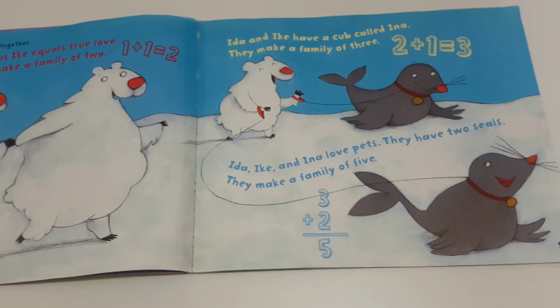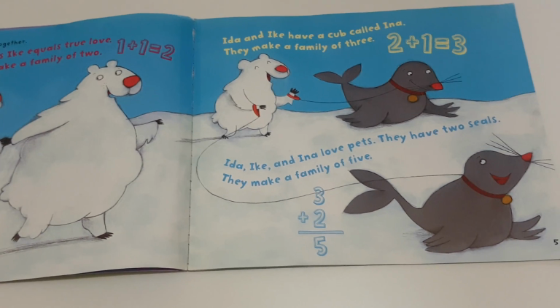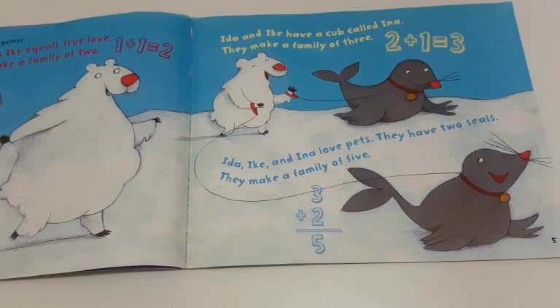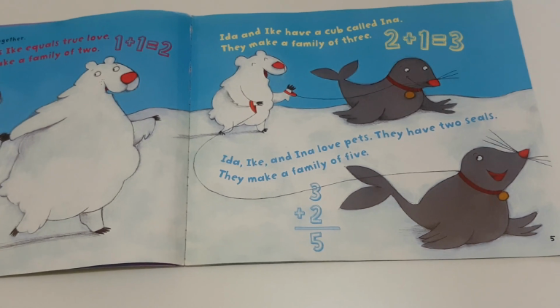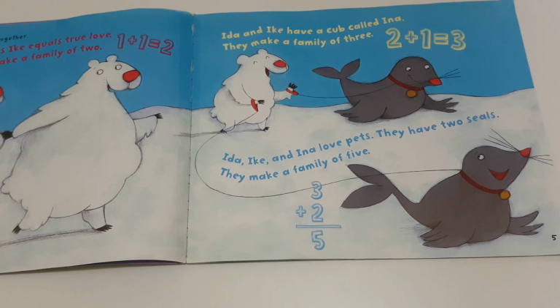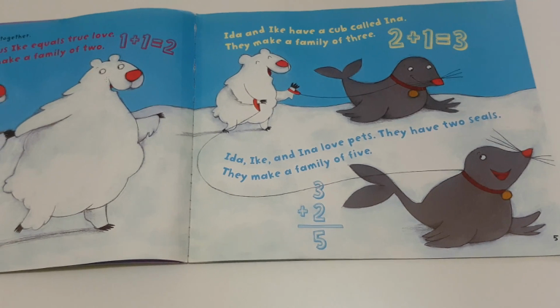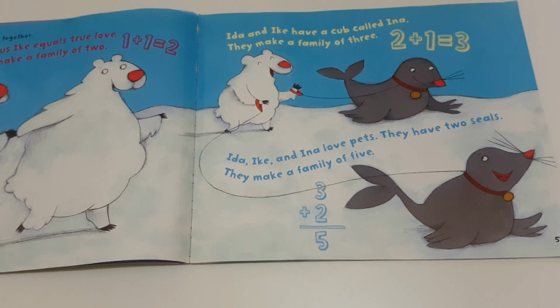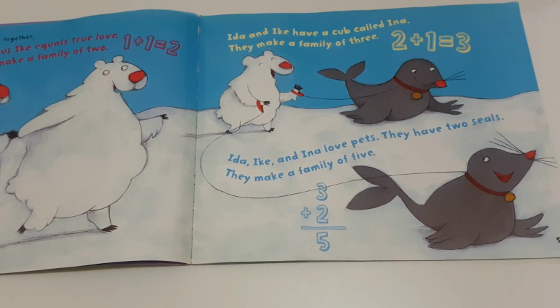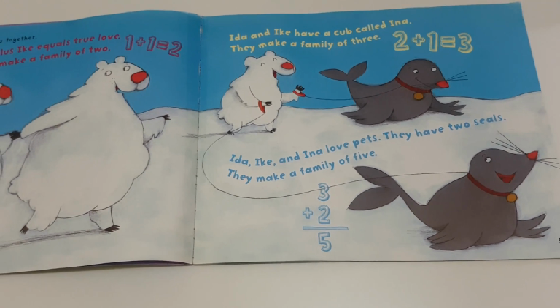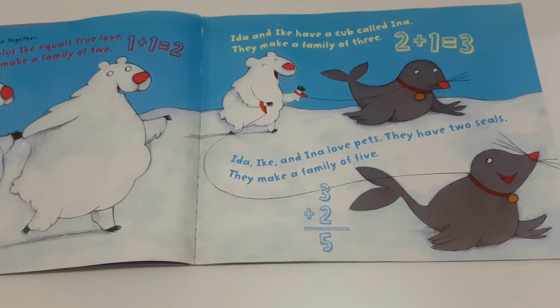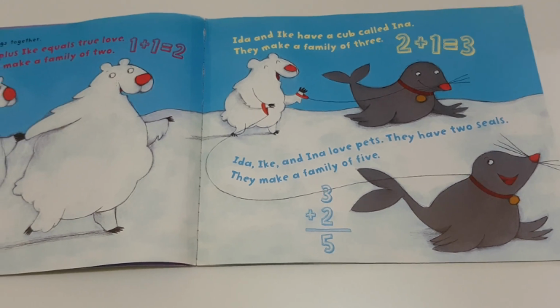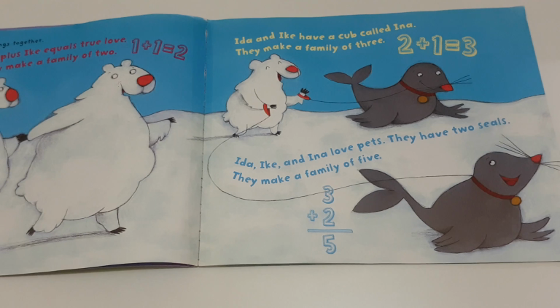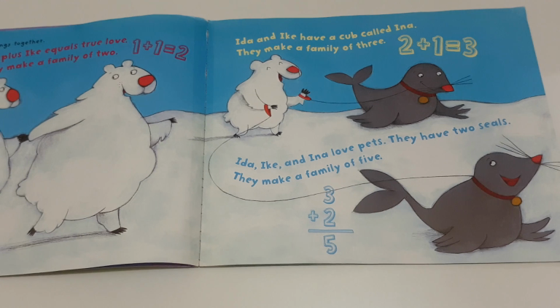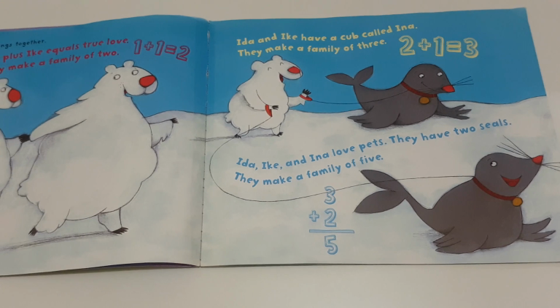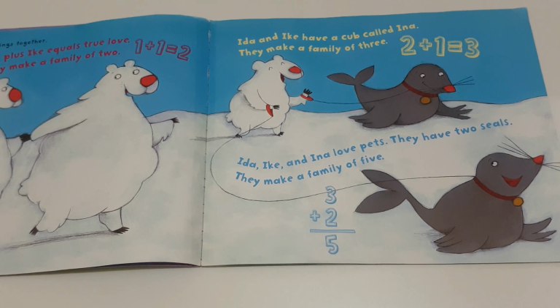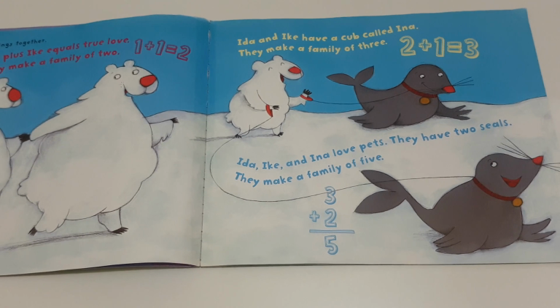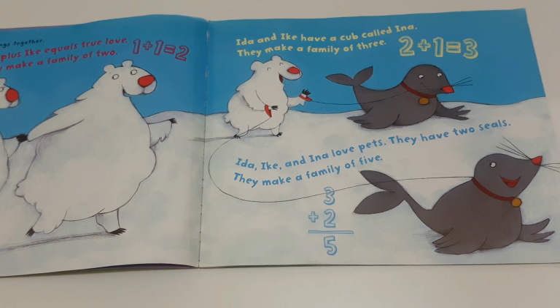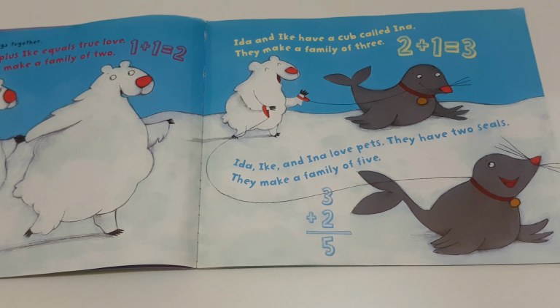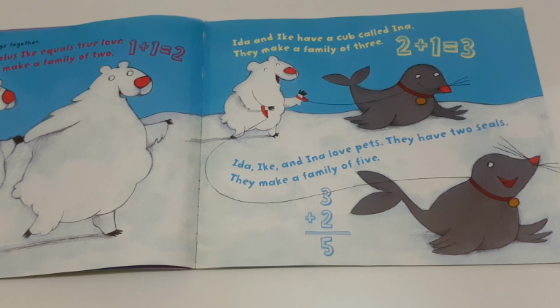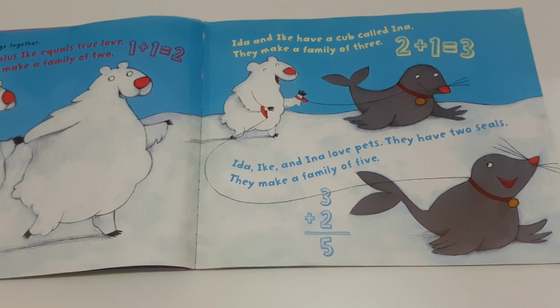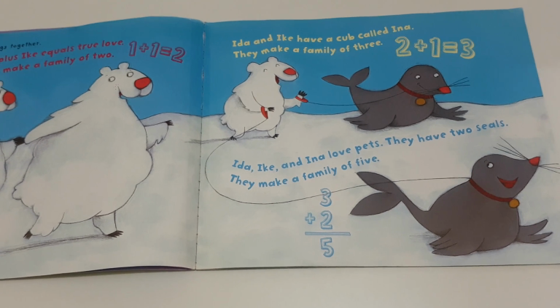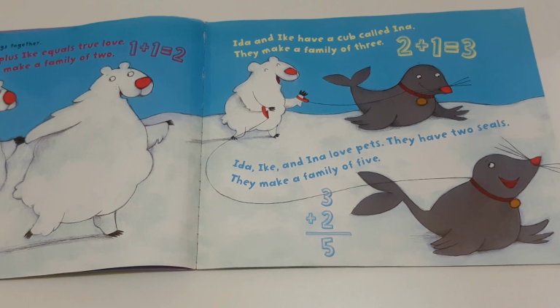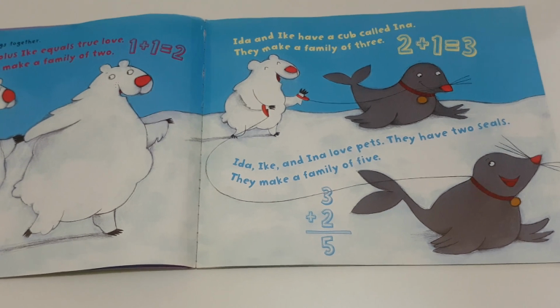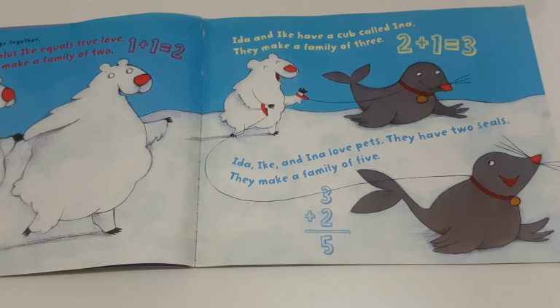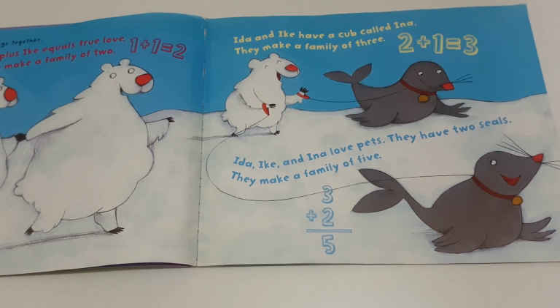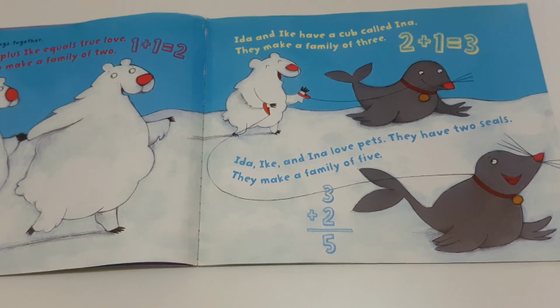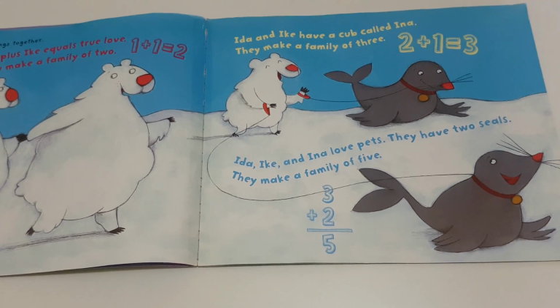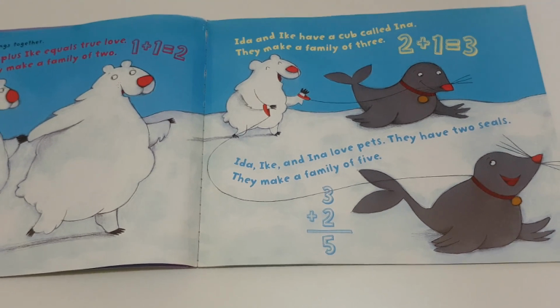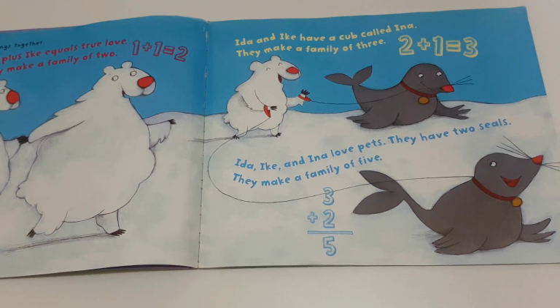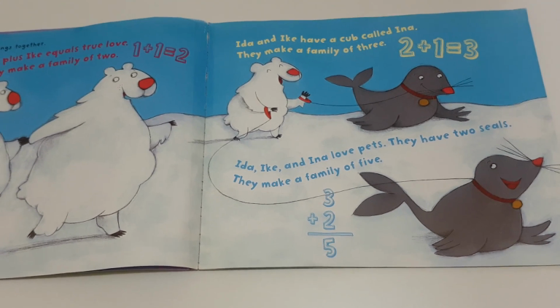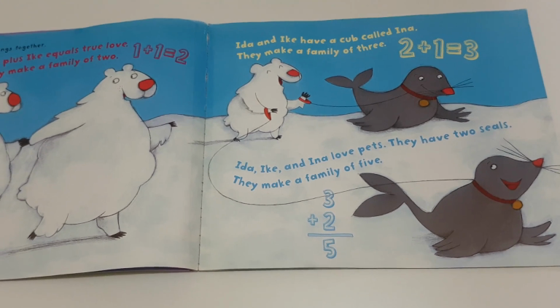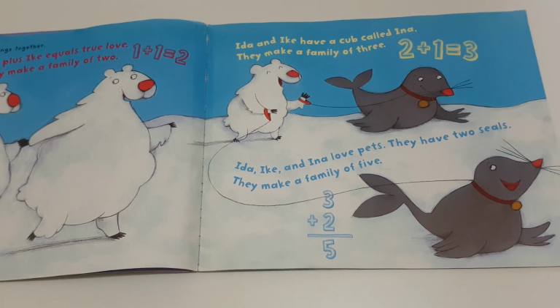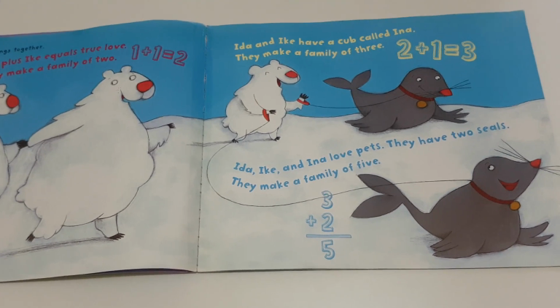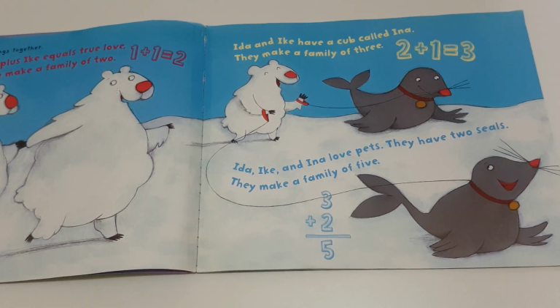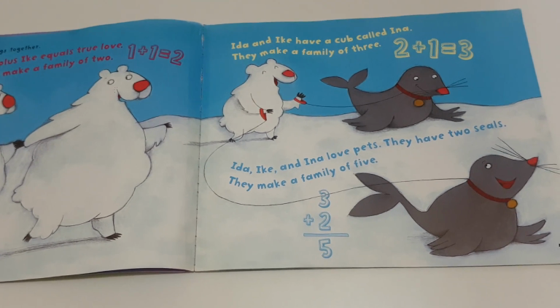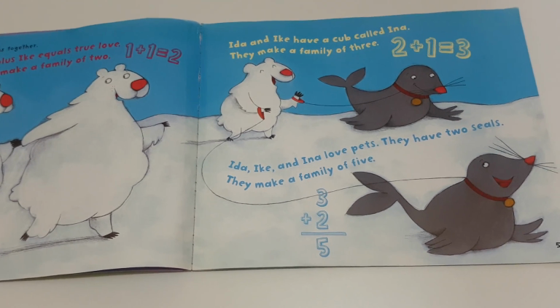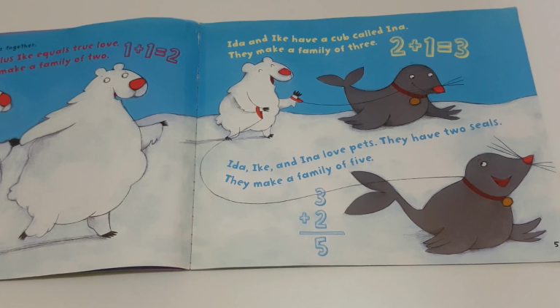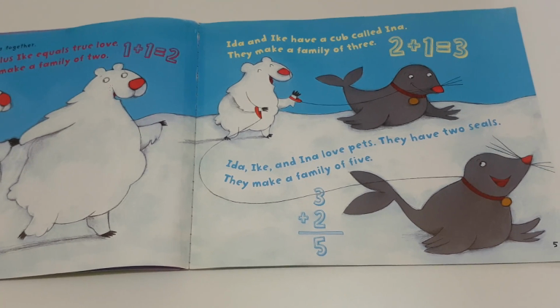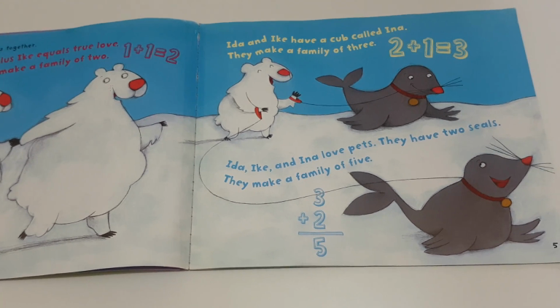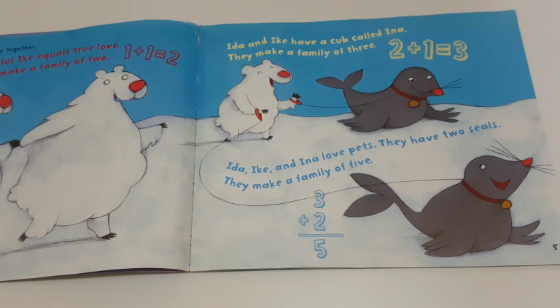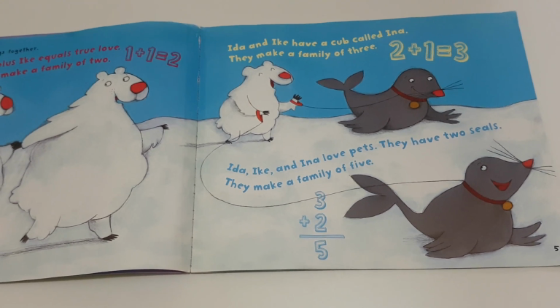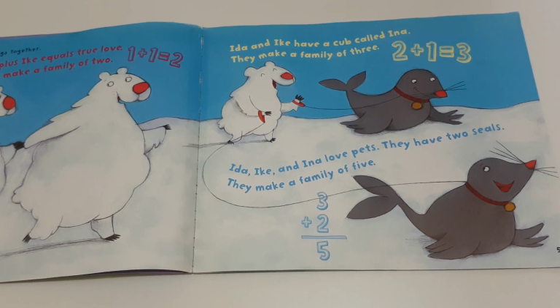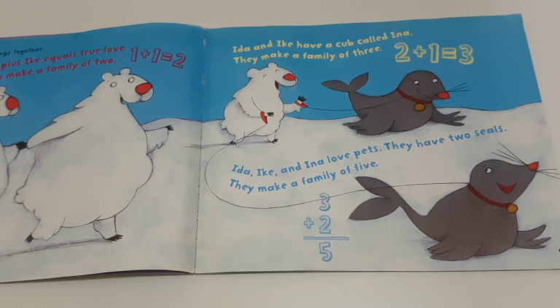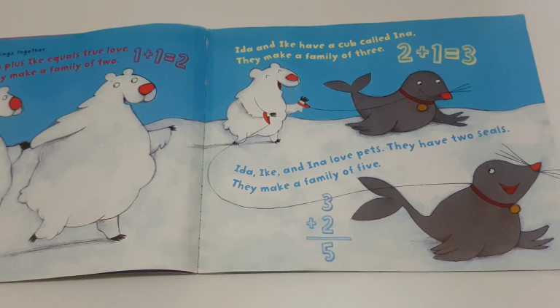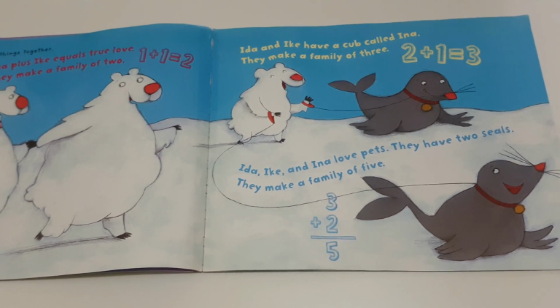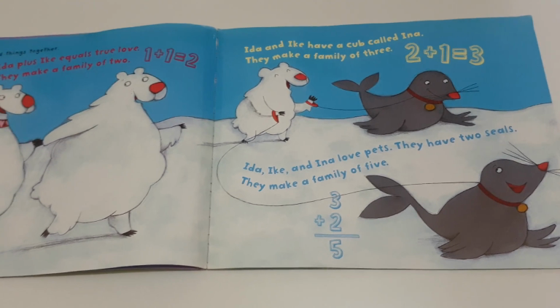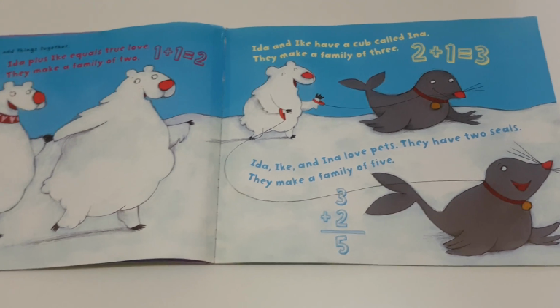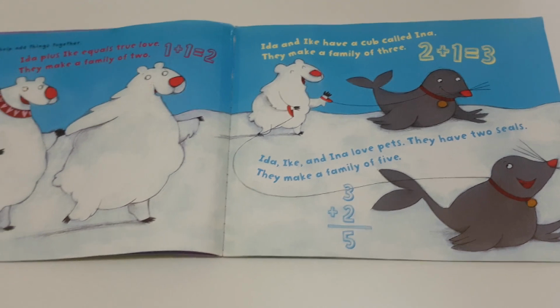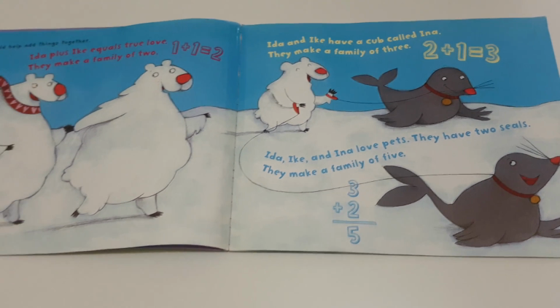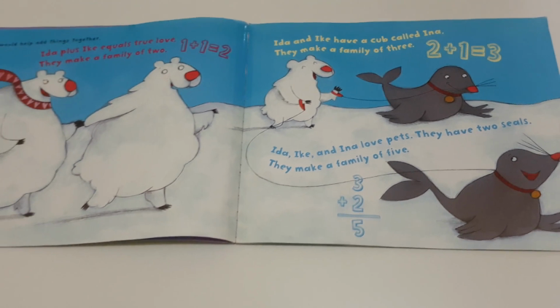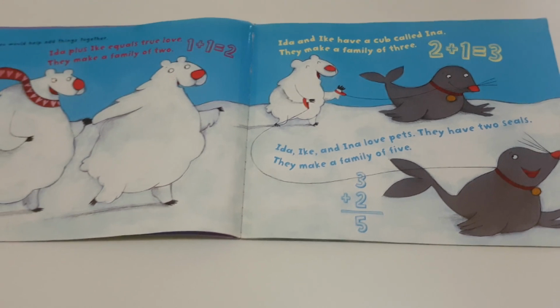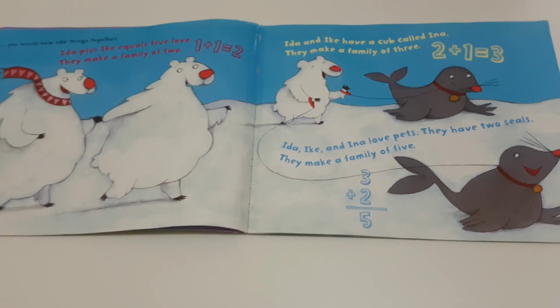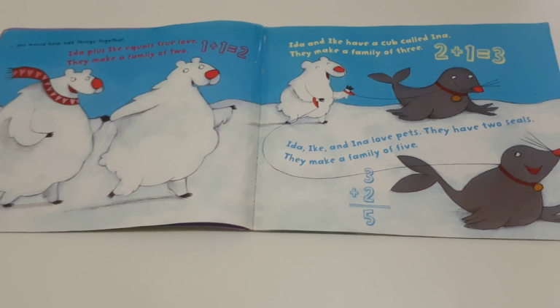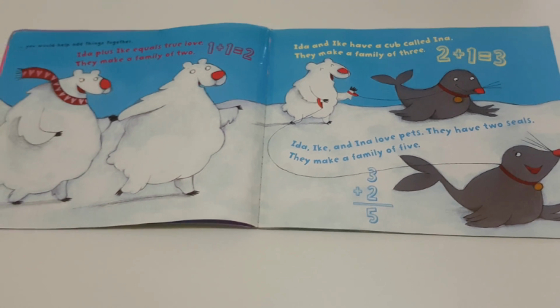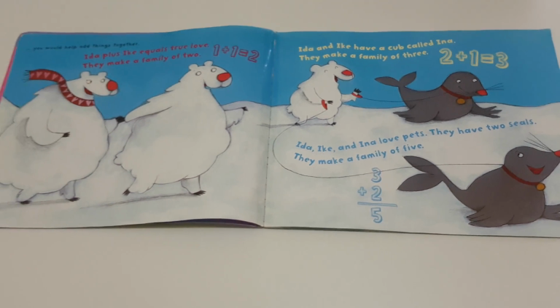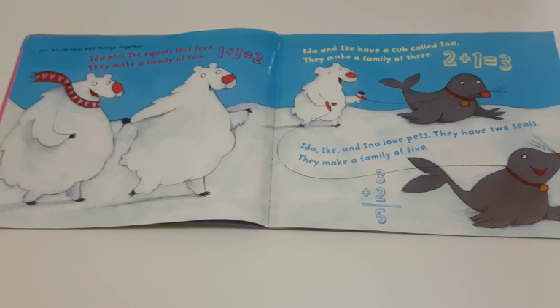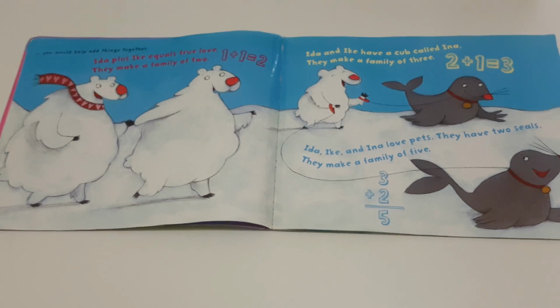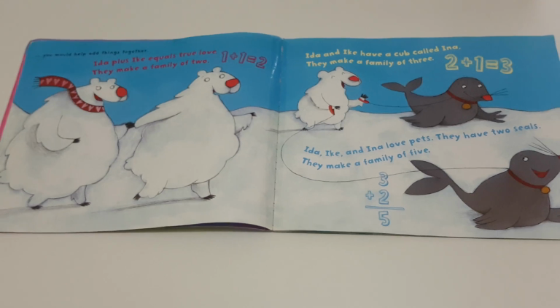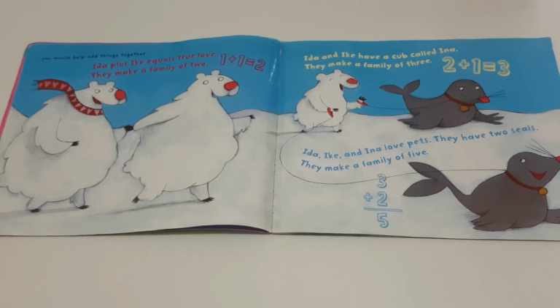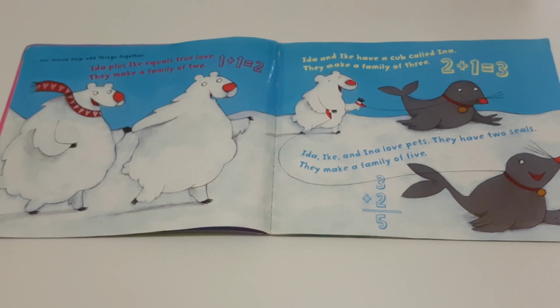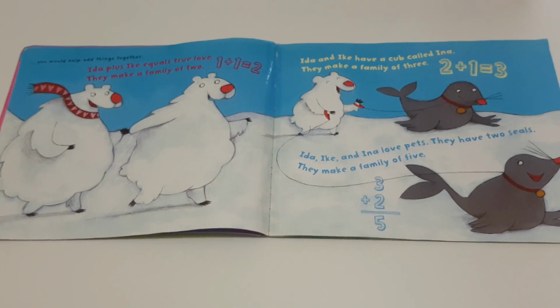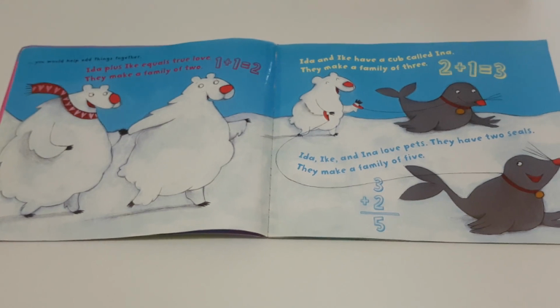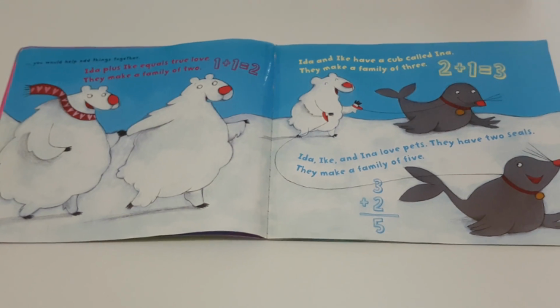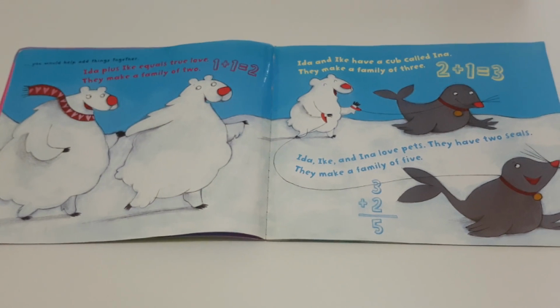Ida, Ike, and Ina love pets. They have two seals. They make a family of five.